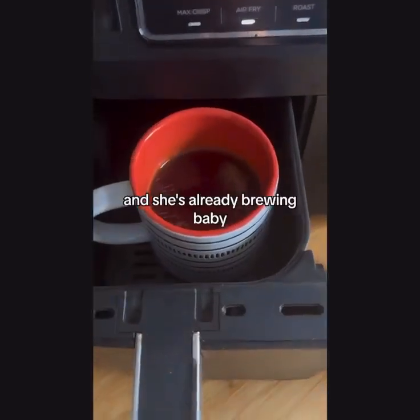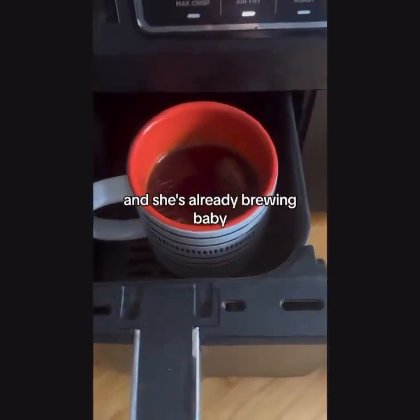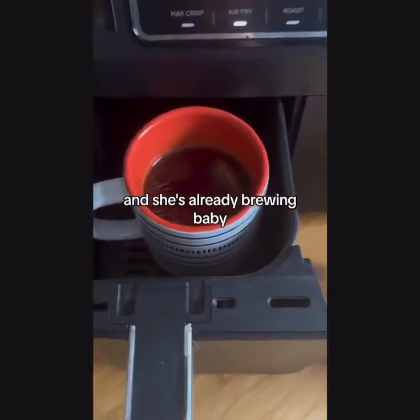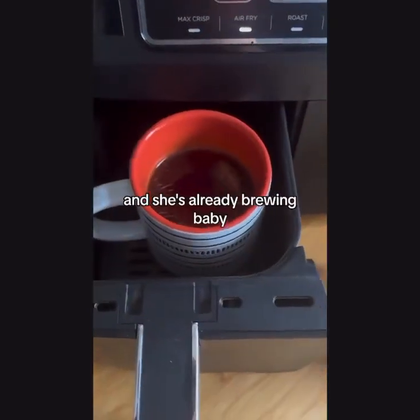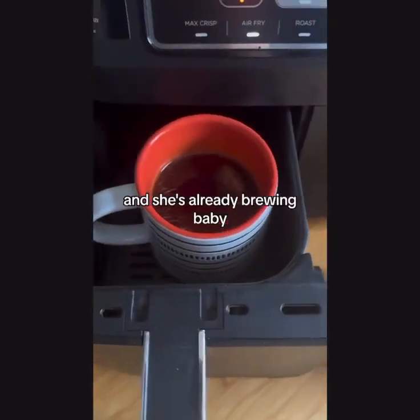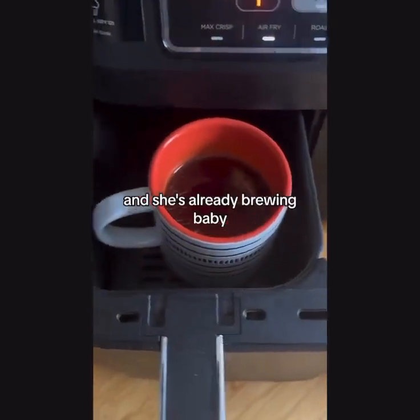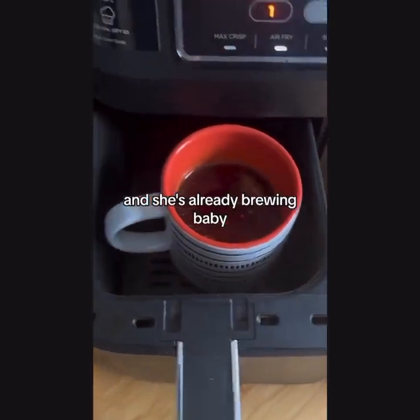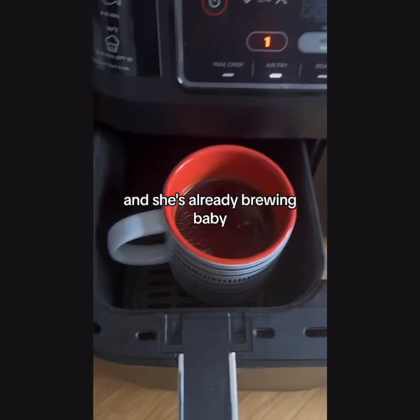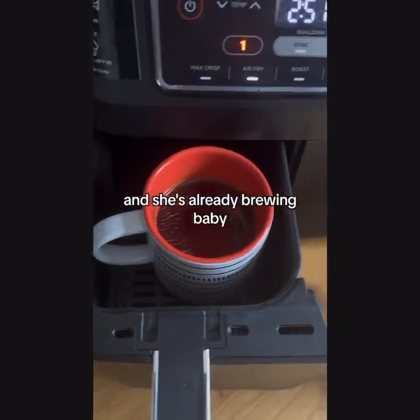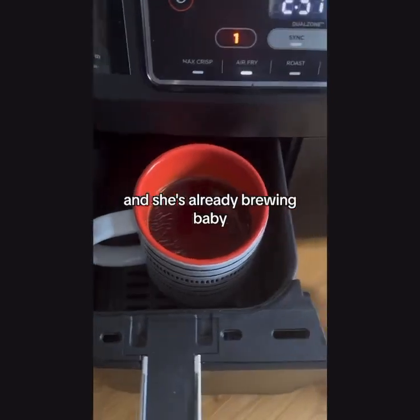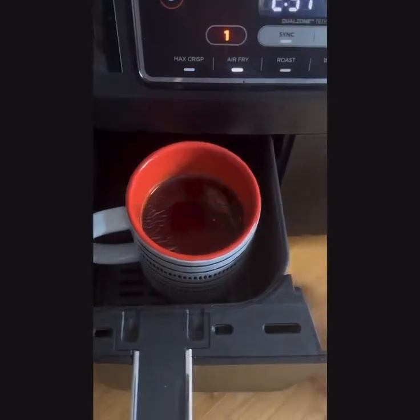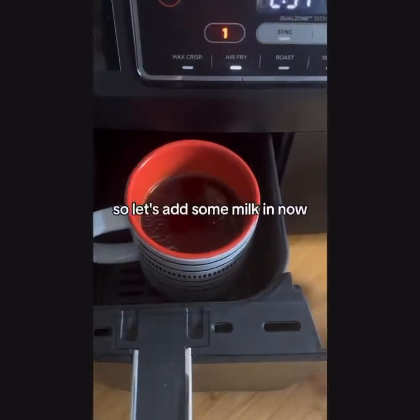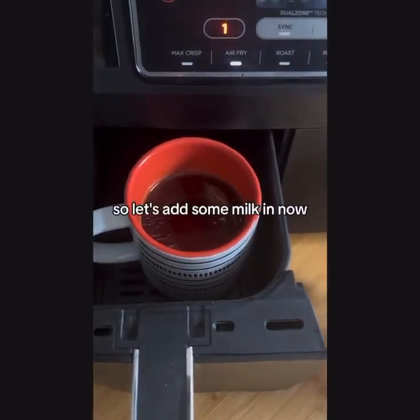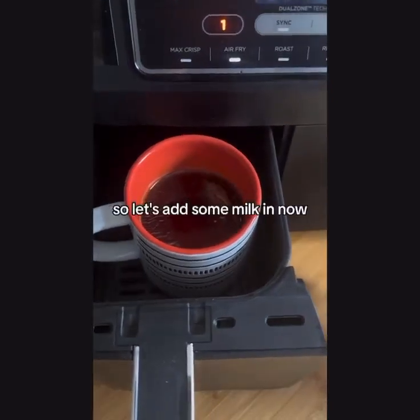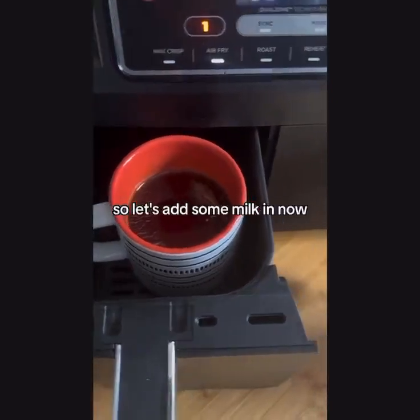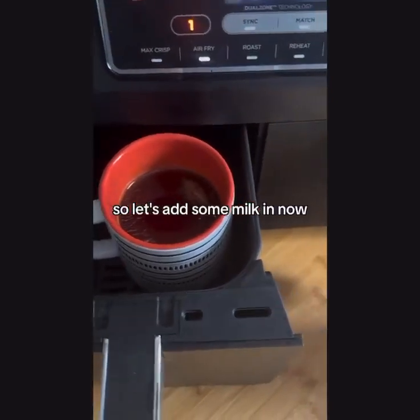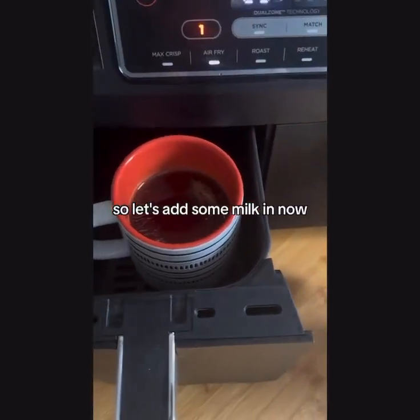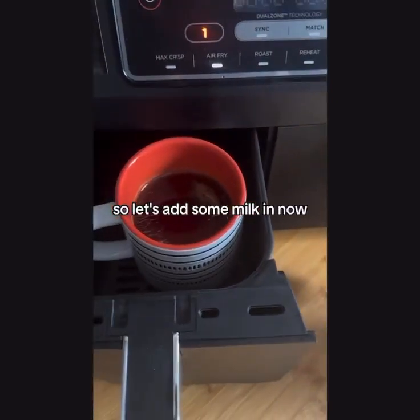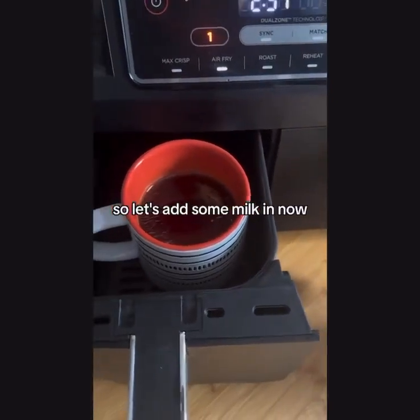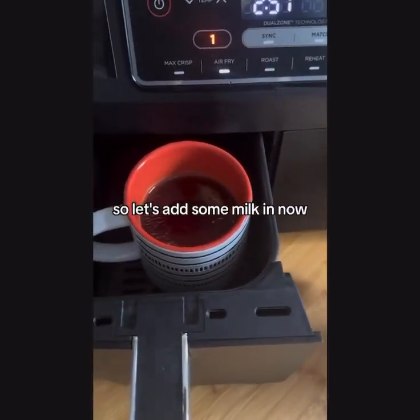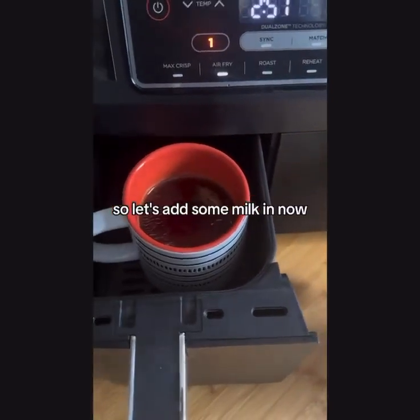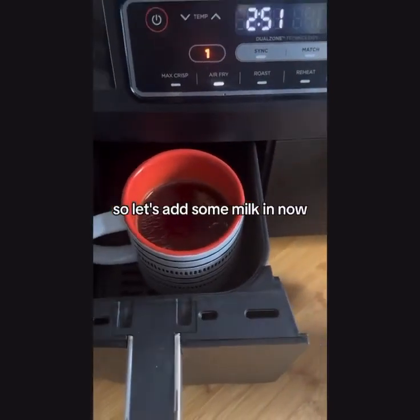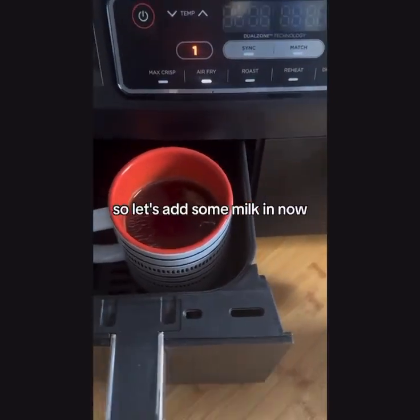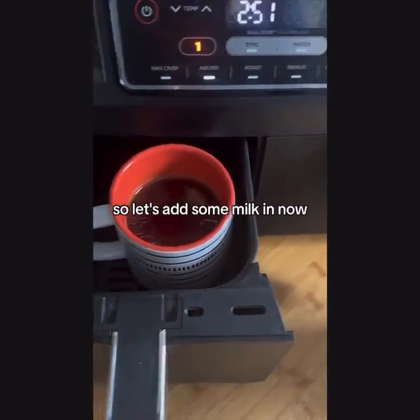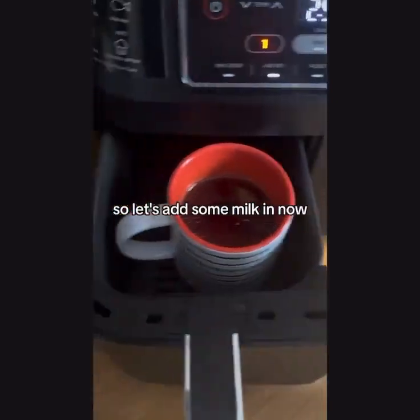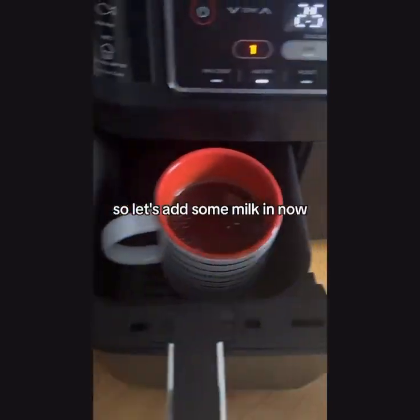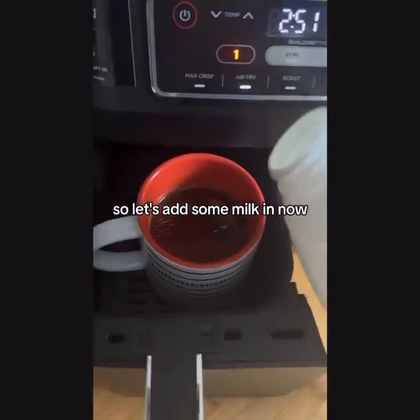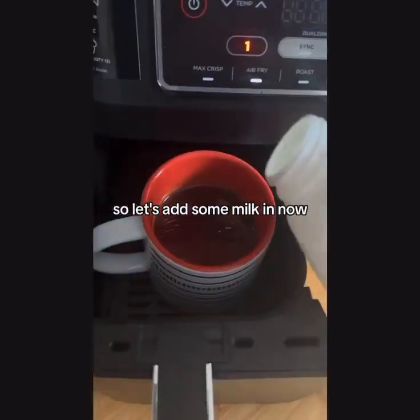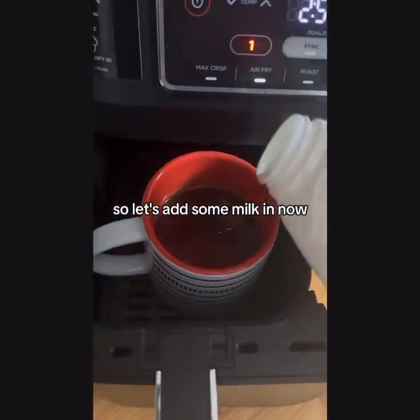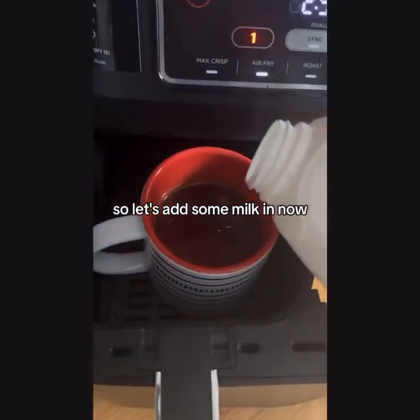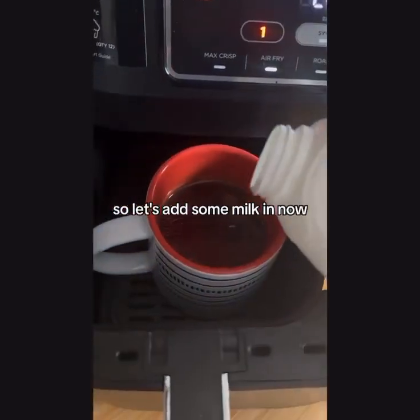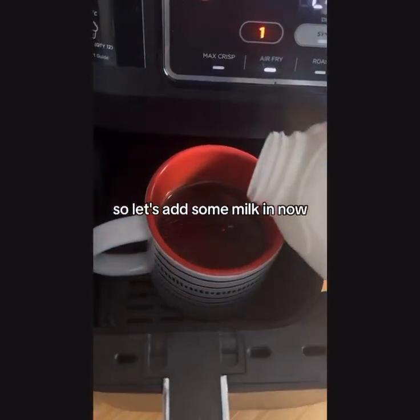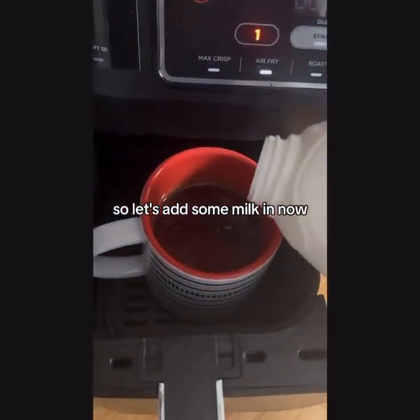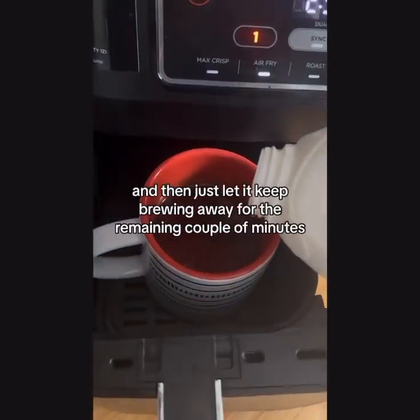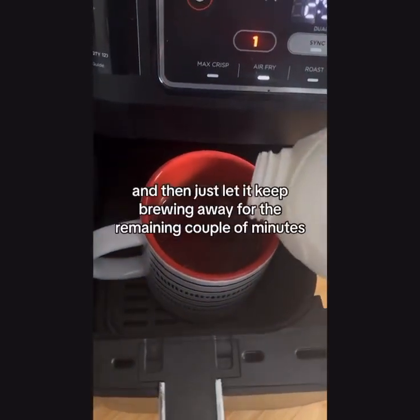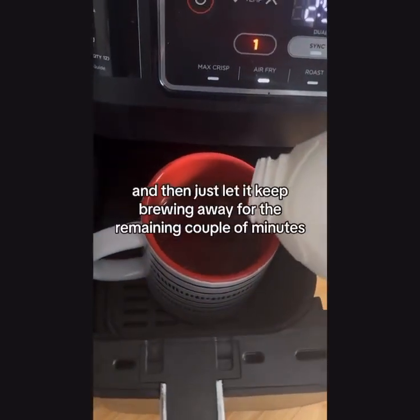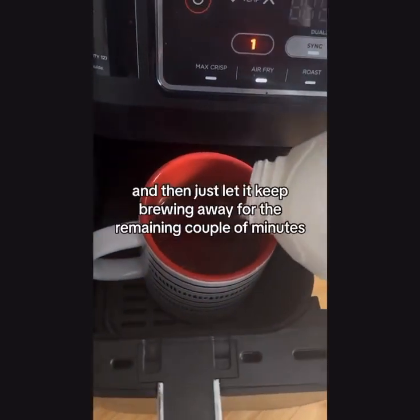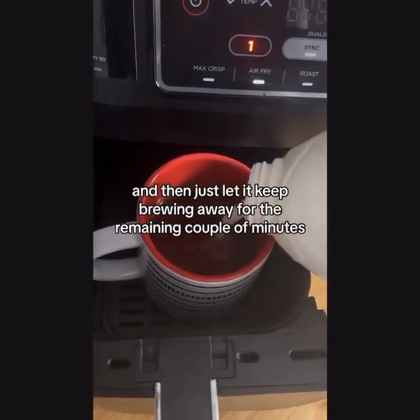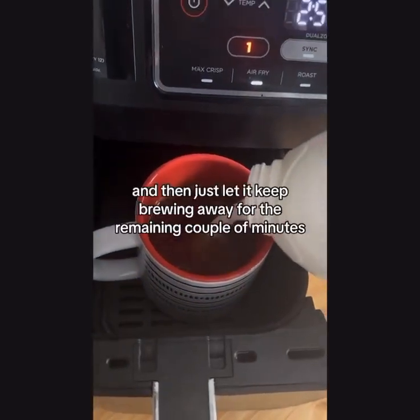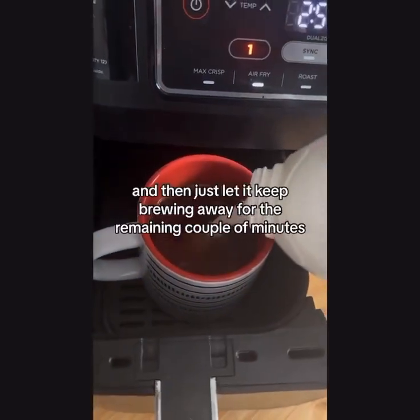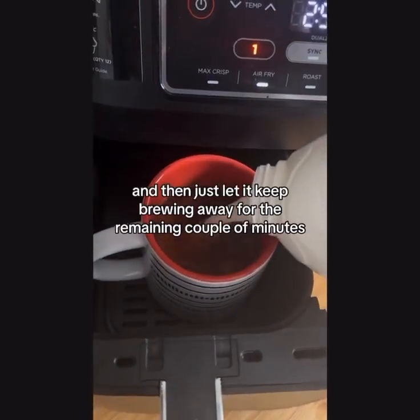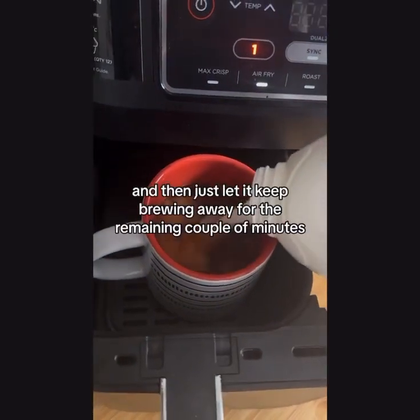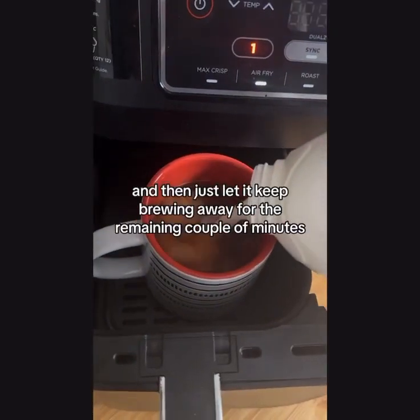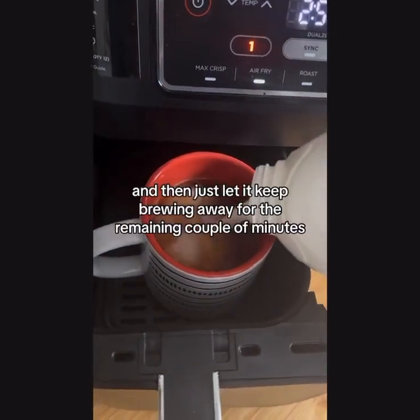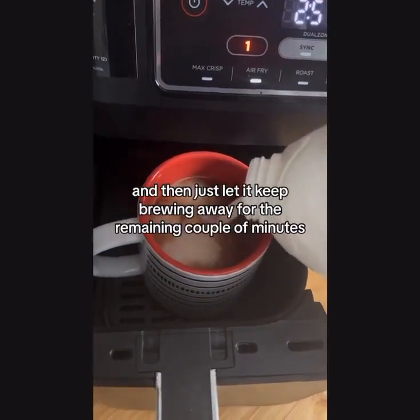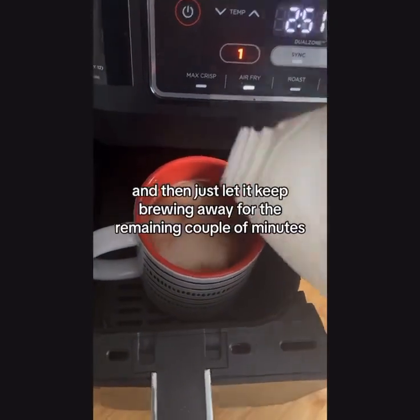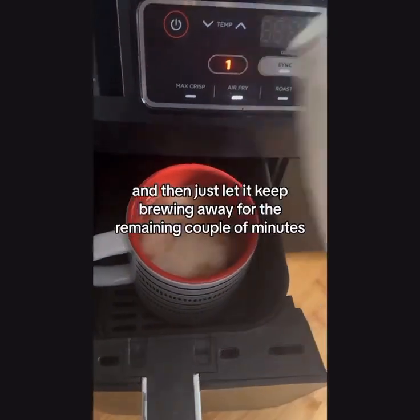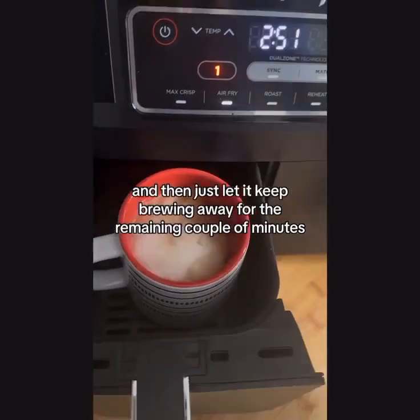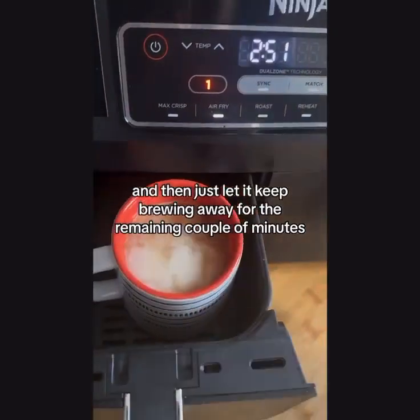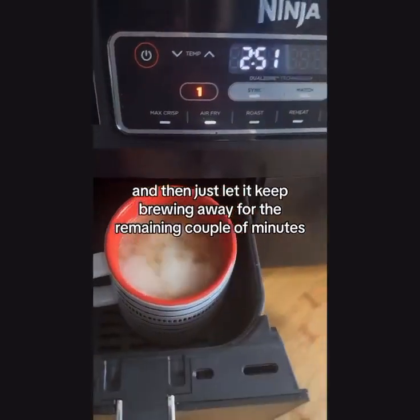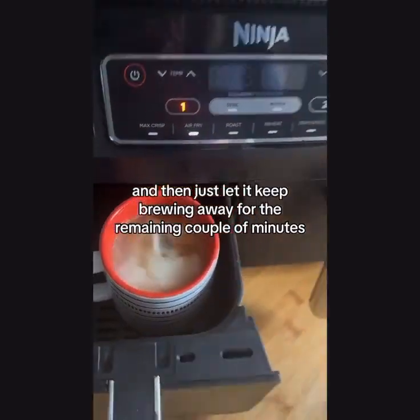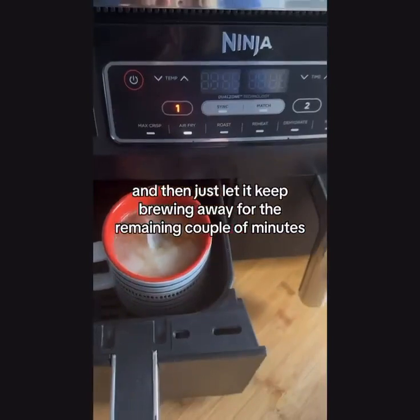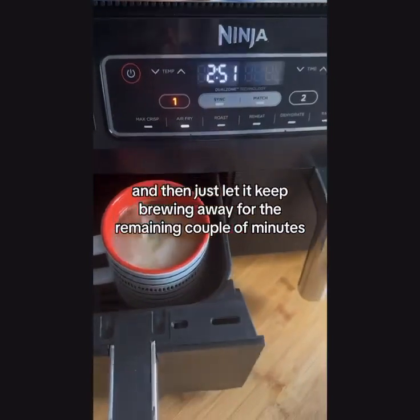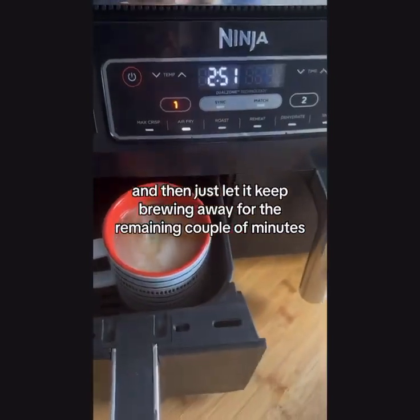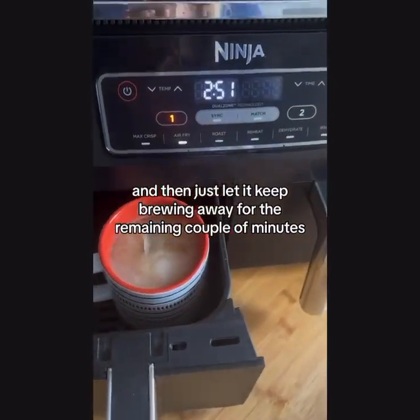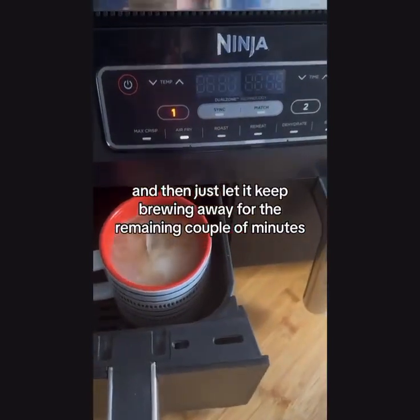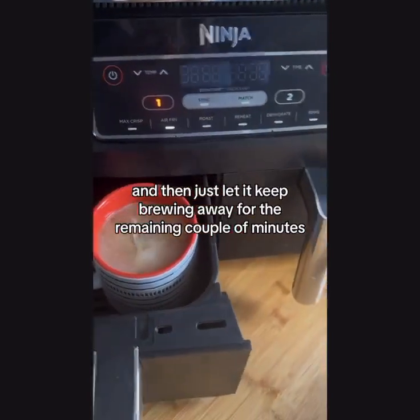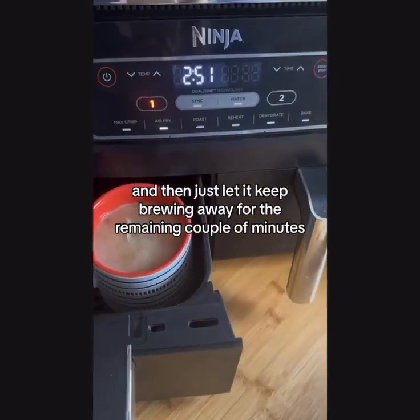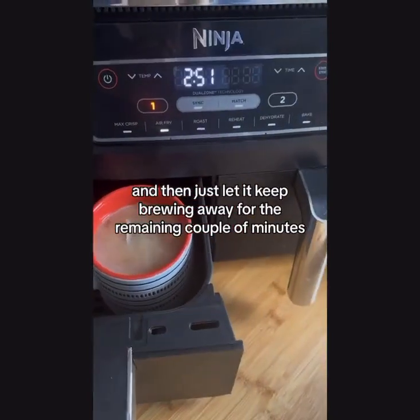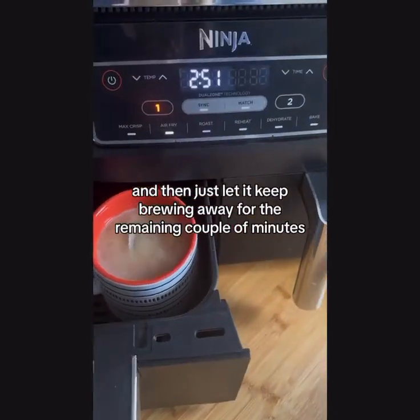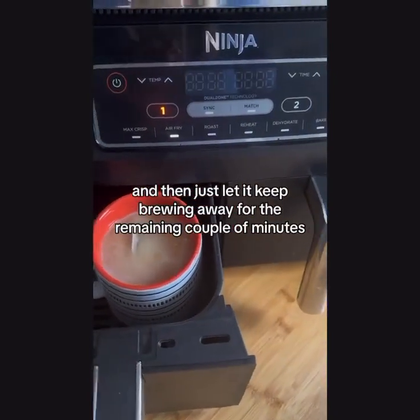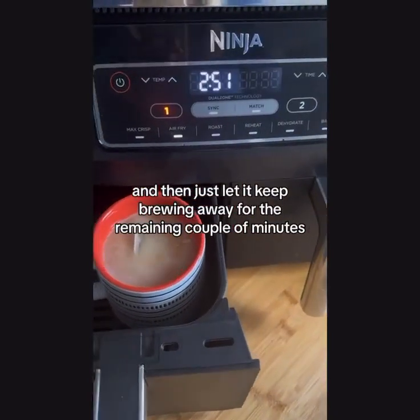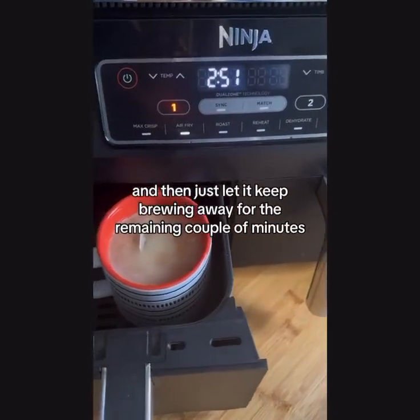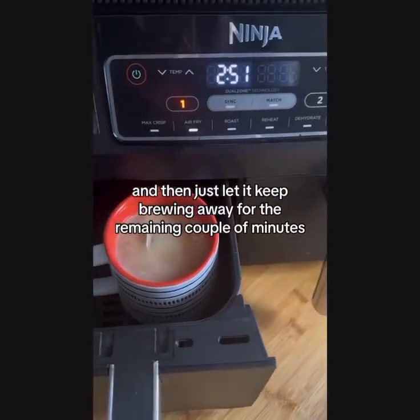She's already brewing! So let's add some milk in now, and then just let it keep brewing away for the remaining couple of minutes.